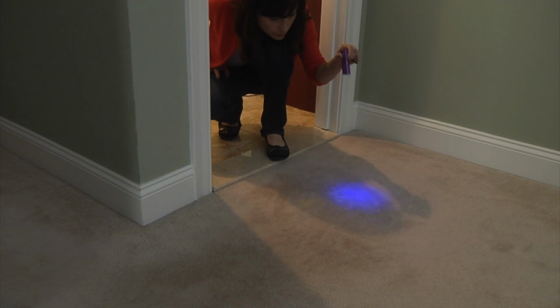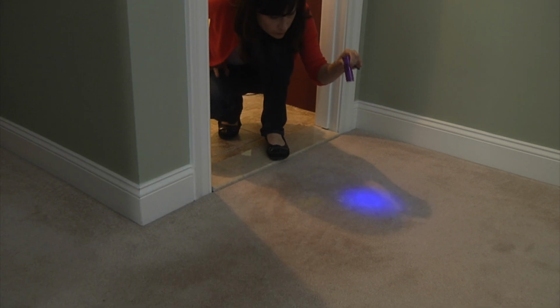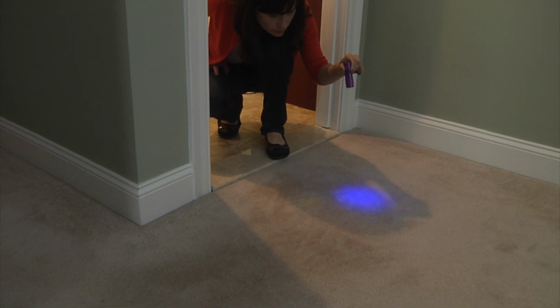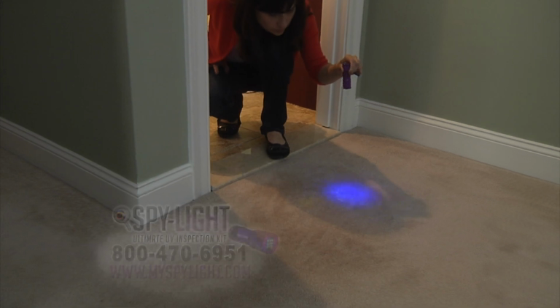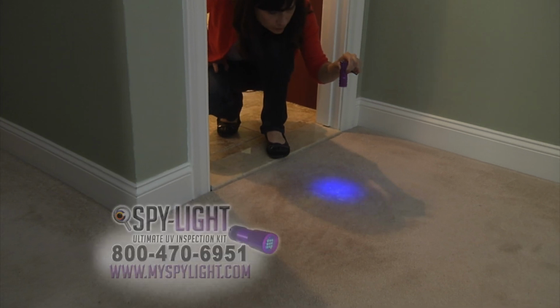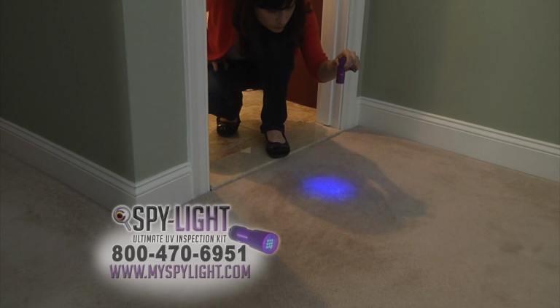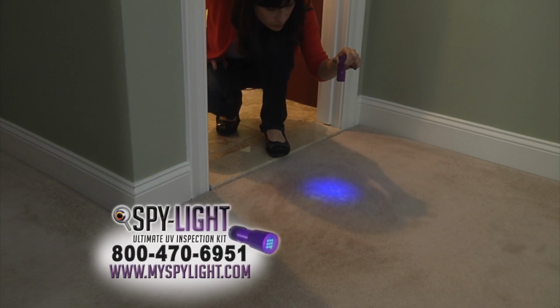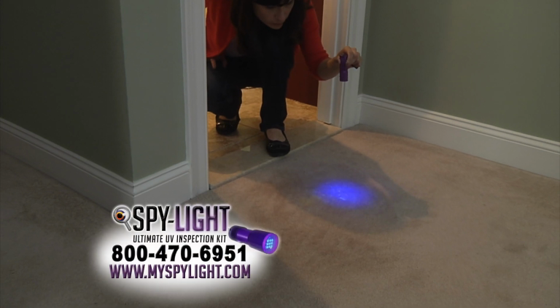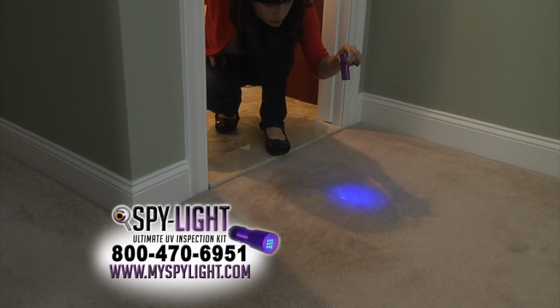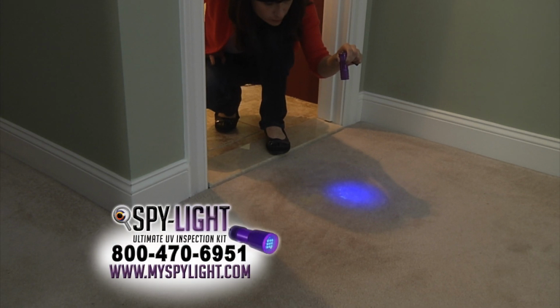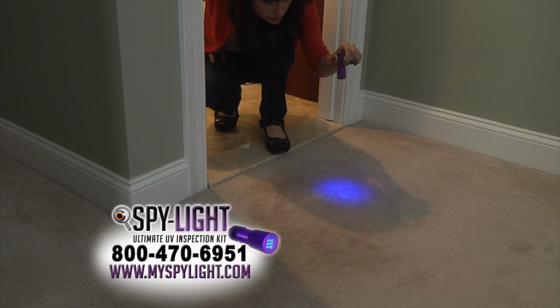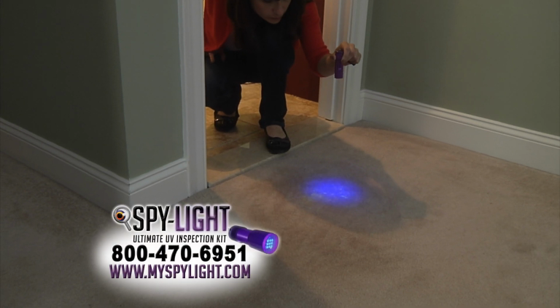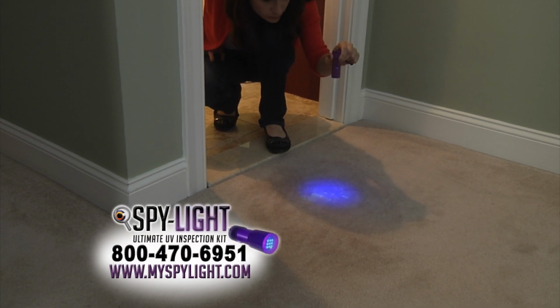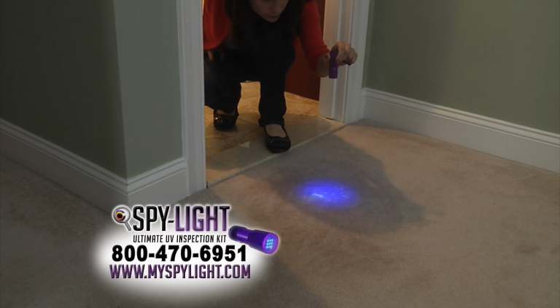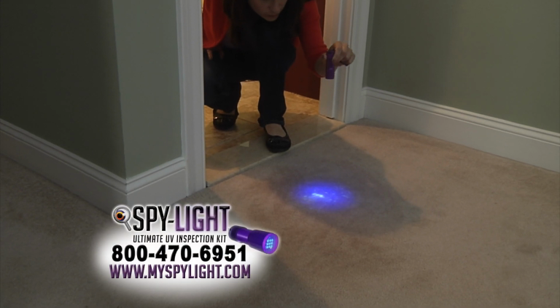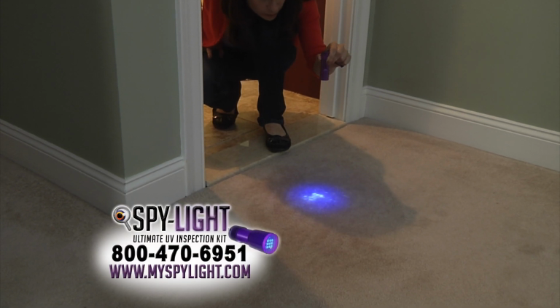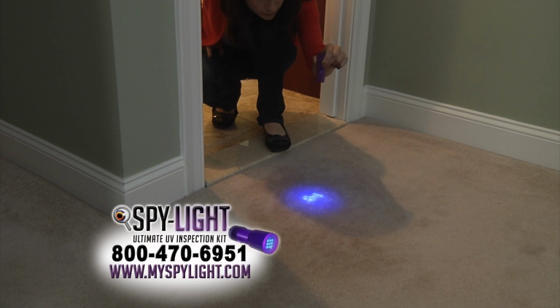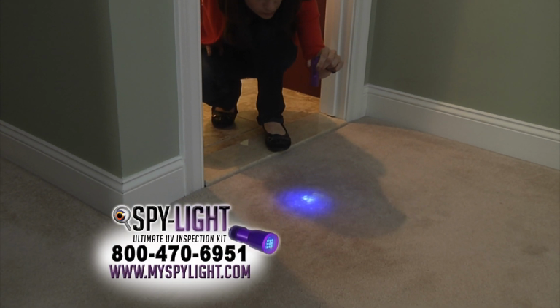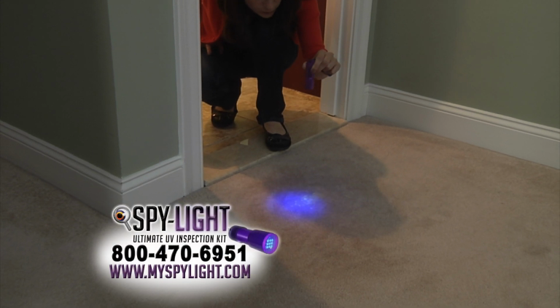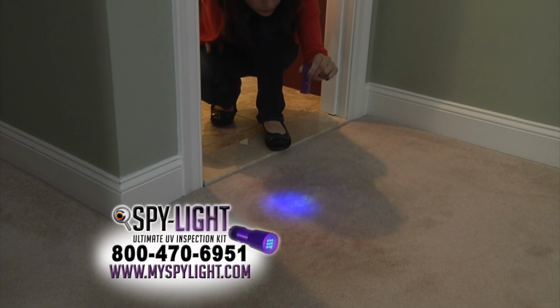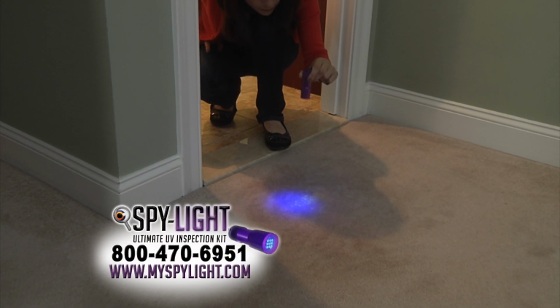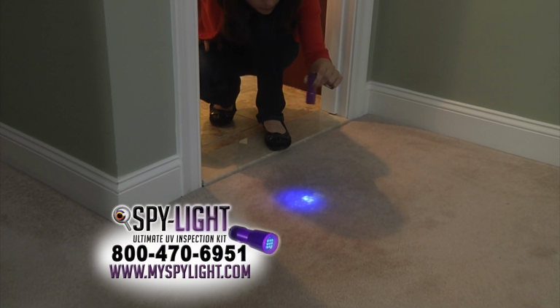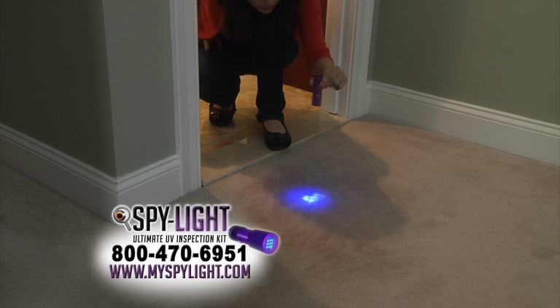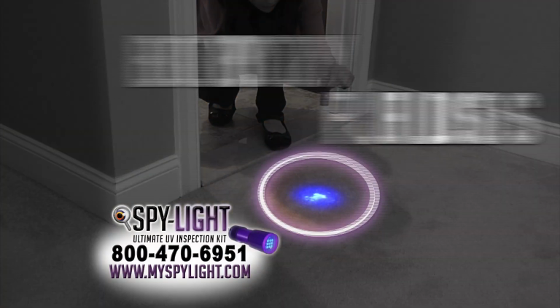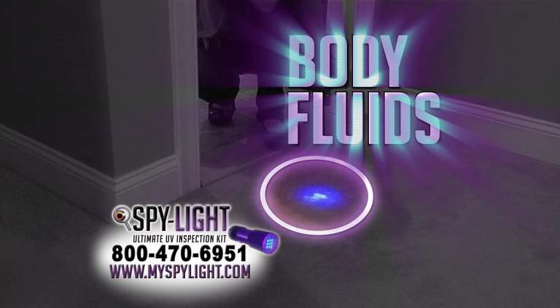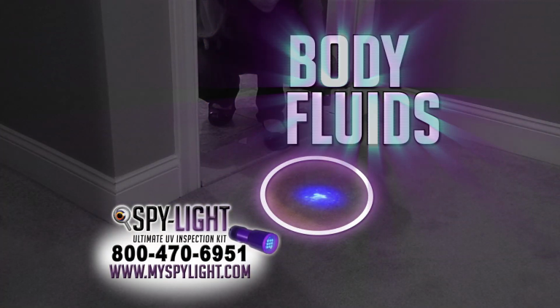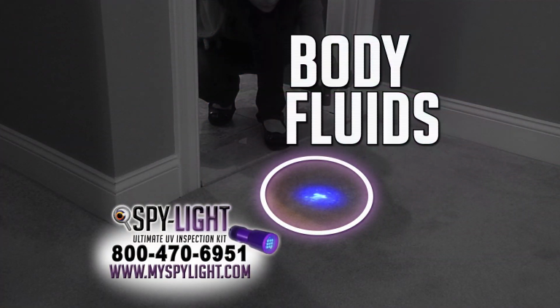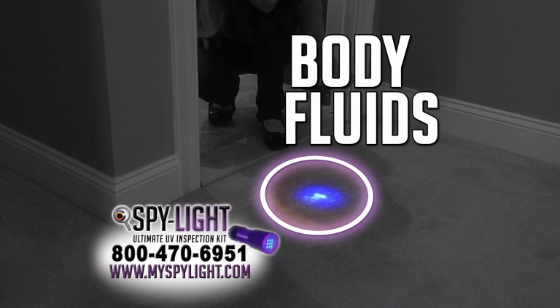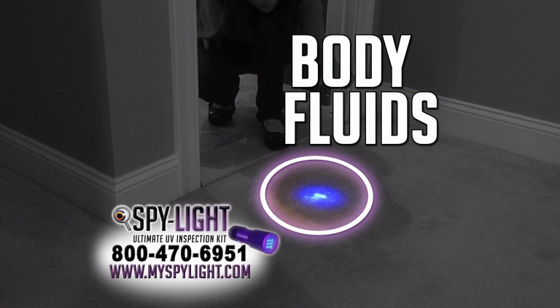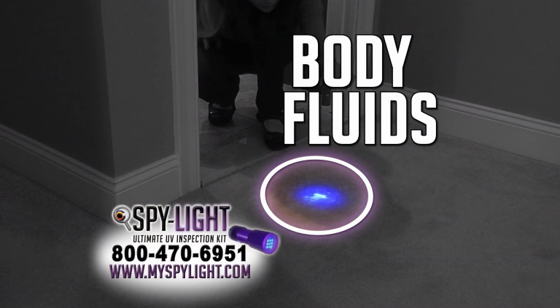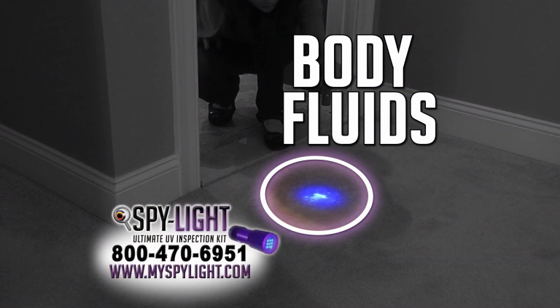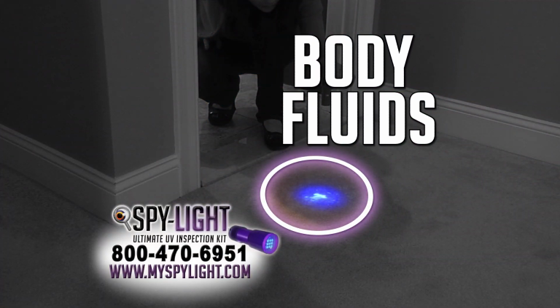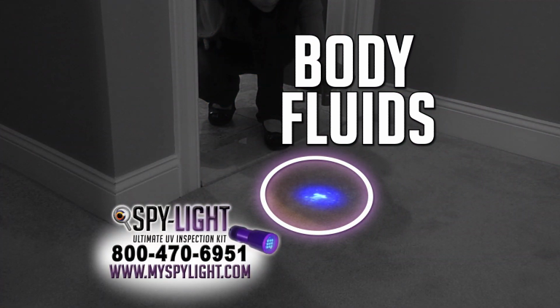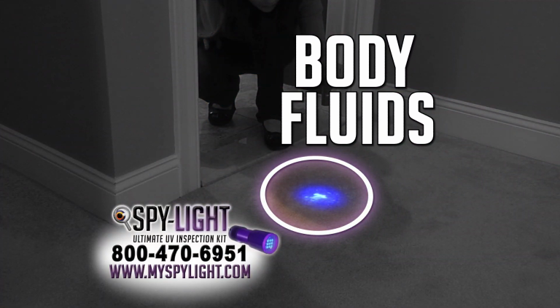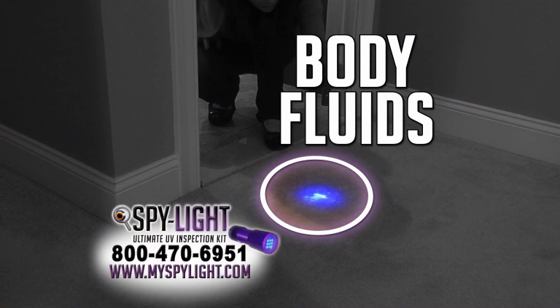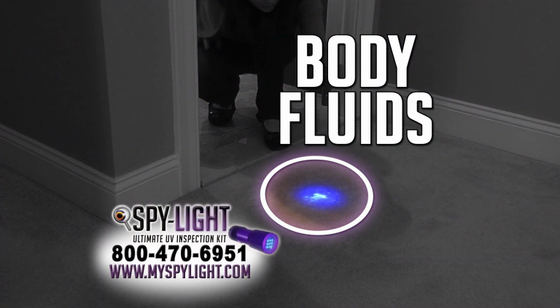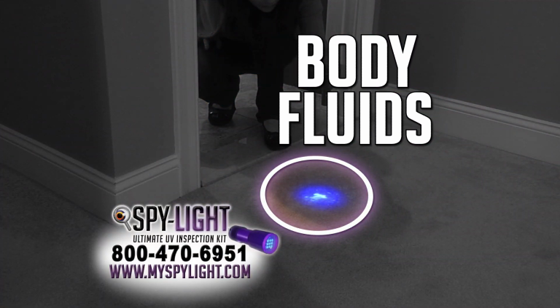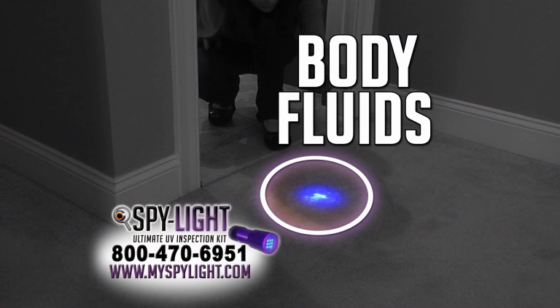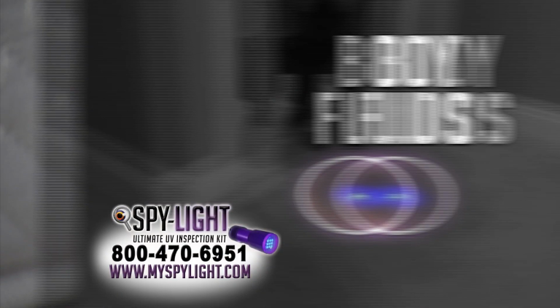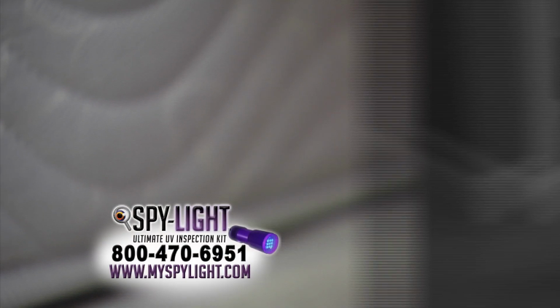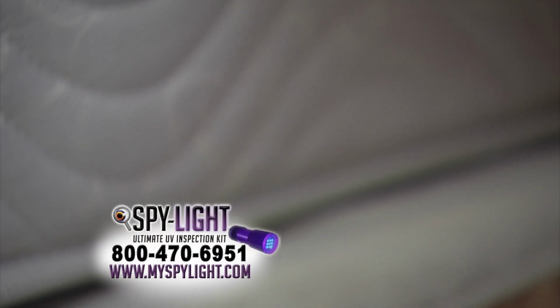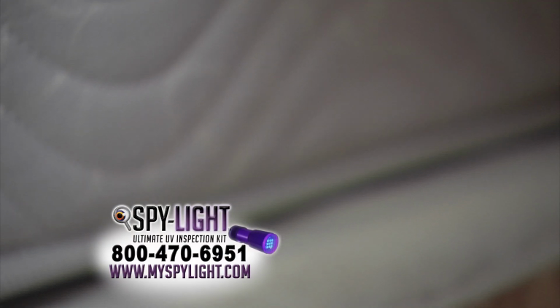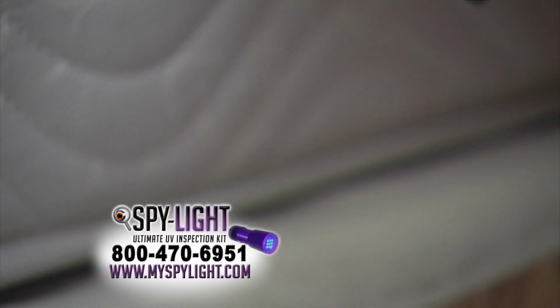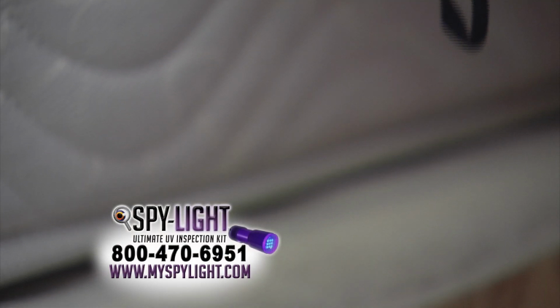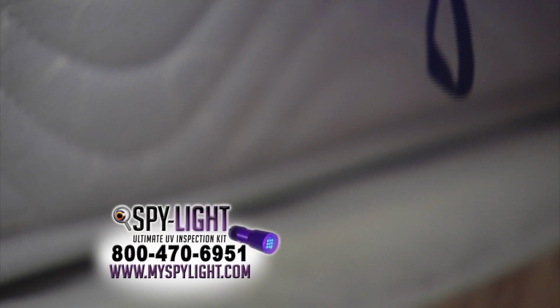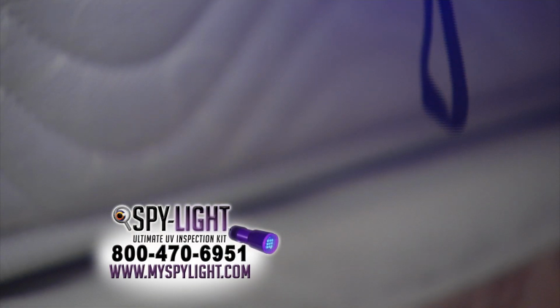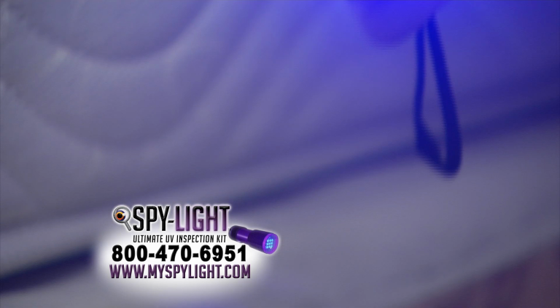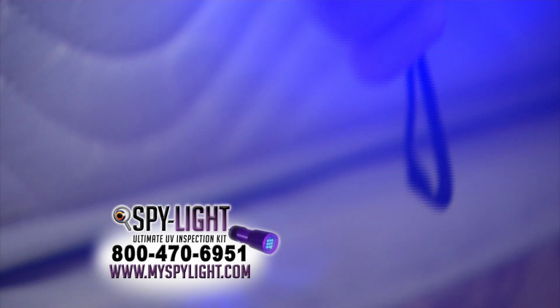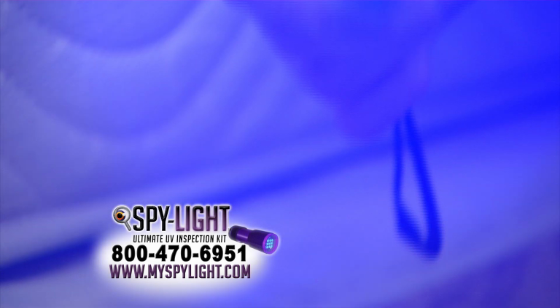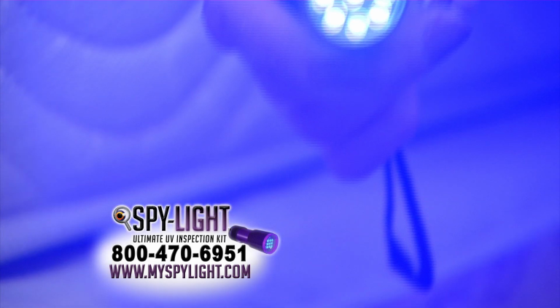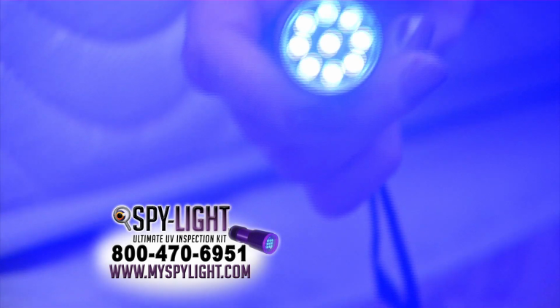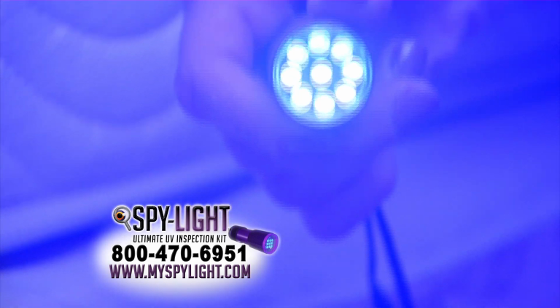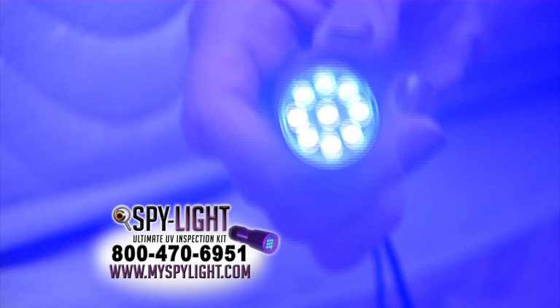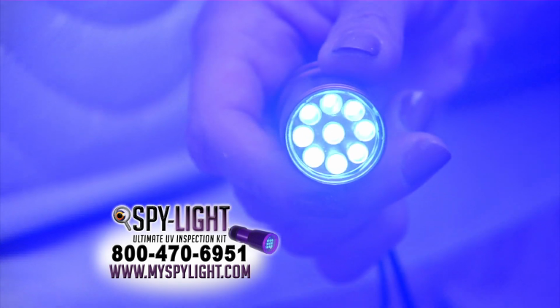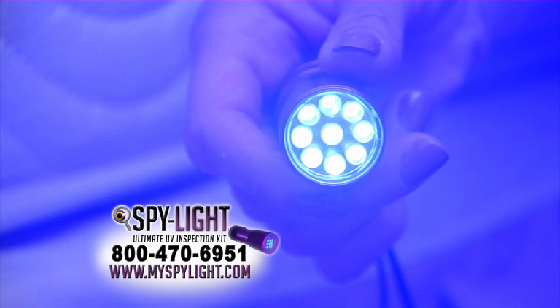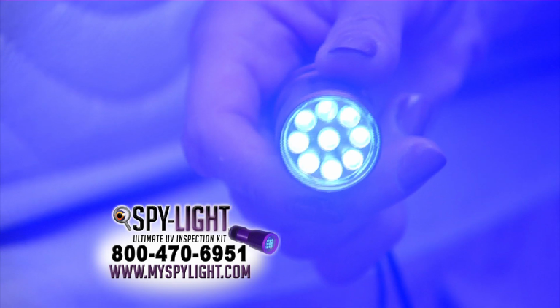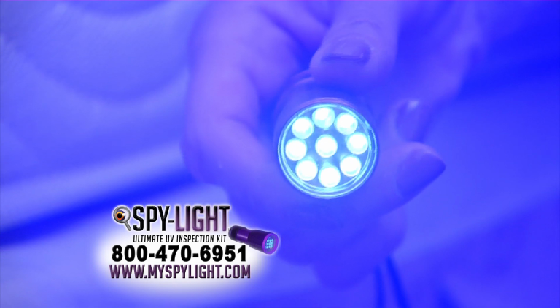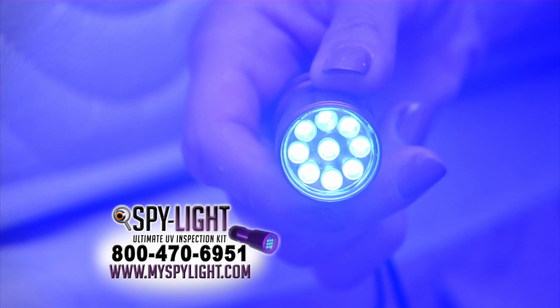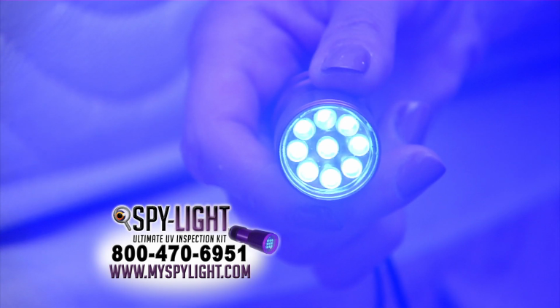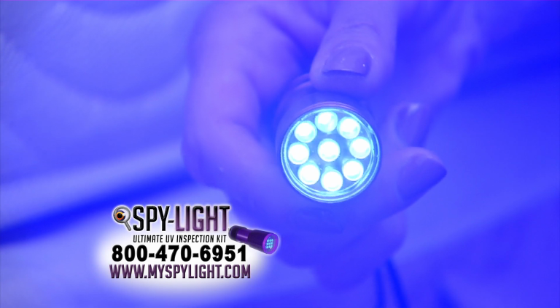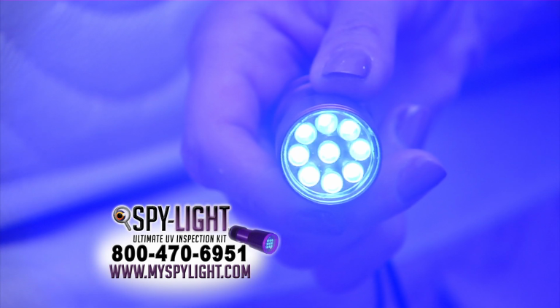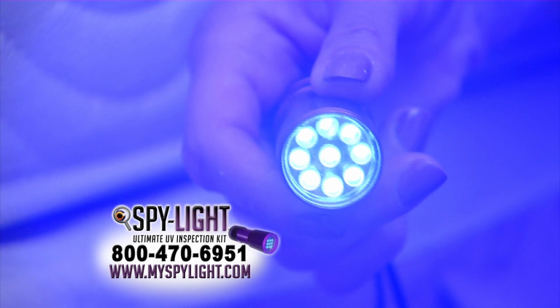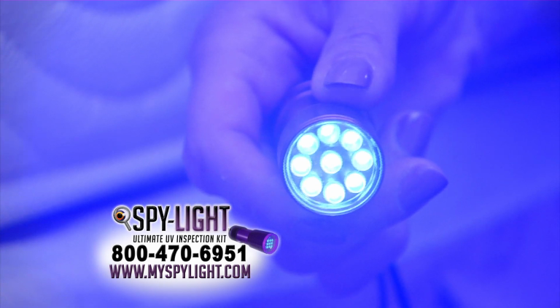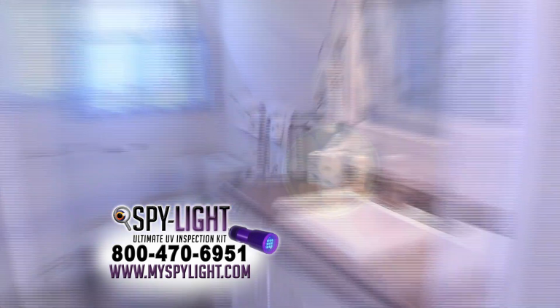Simply shine SpyLite on any surface to reveal hidden contaminants you can't see with the naked eye. SpyLite uses powerful LED ultraviolet technology.